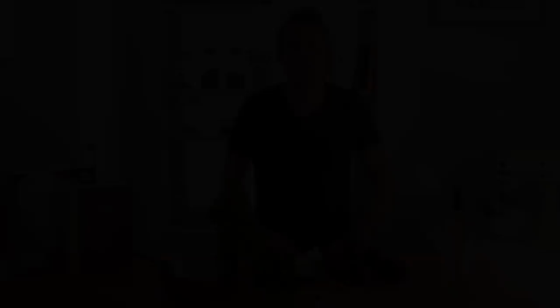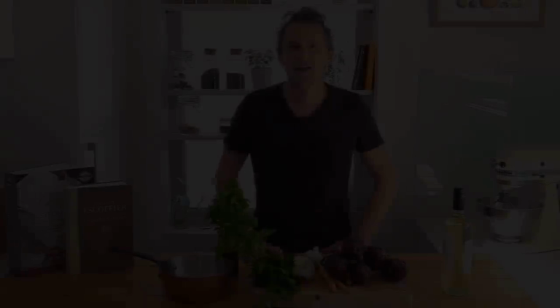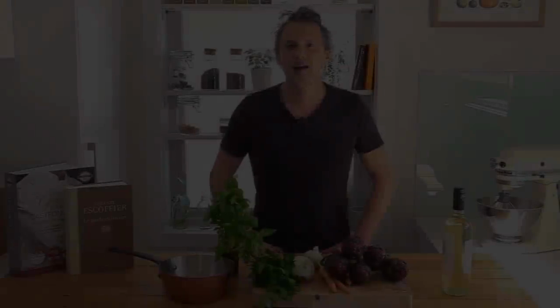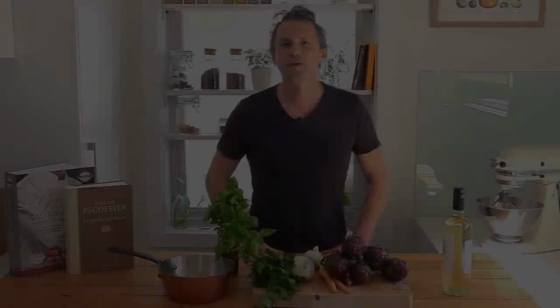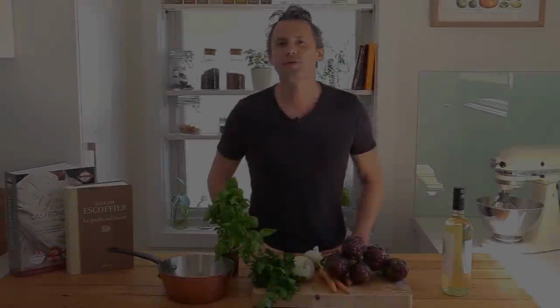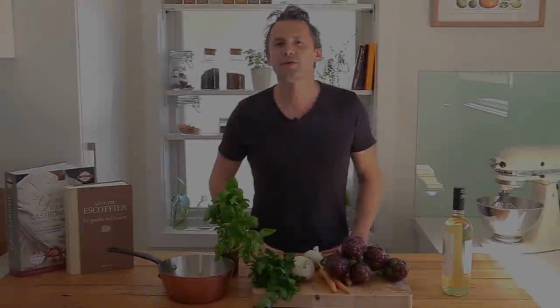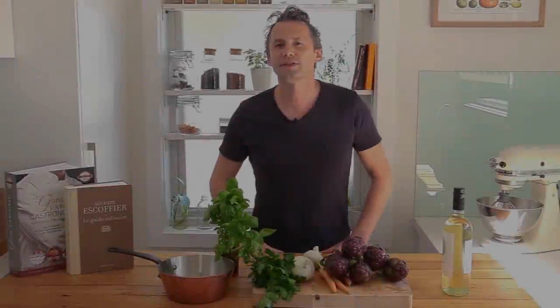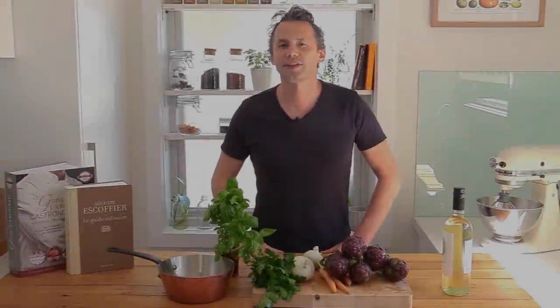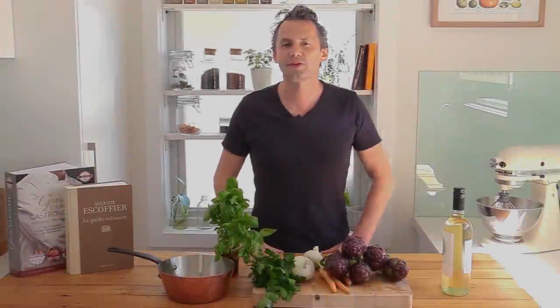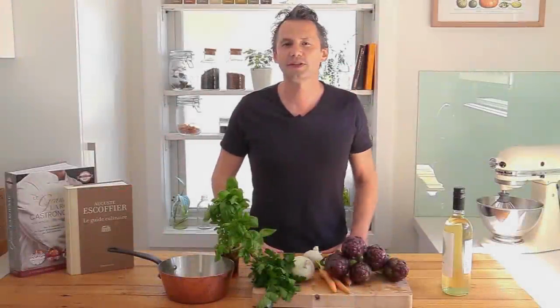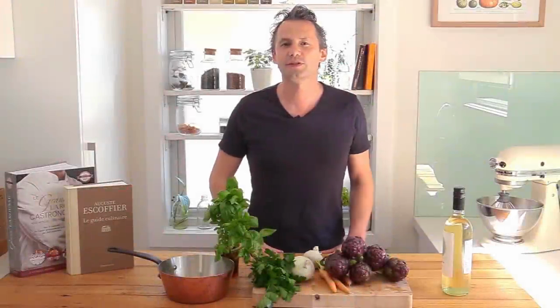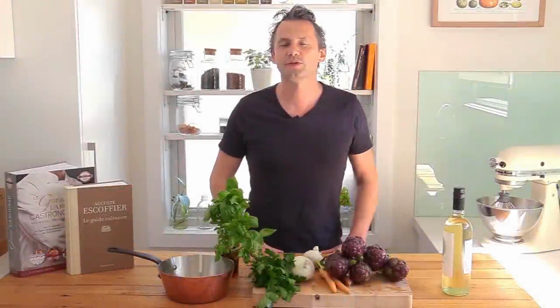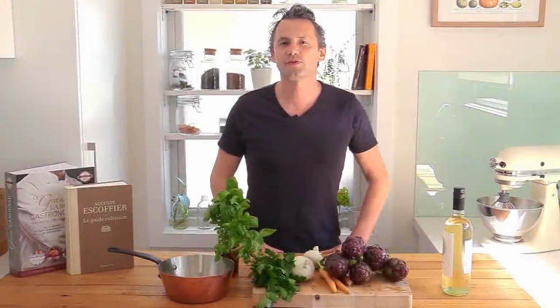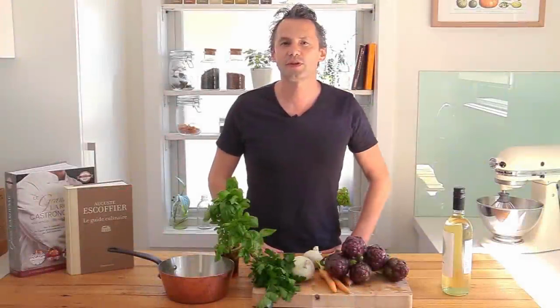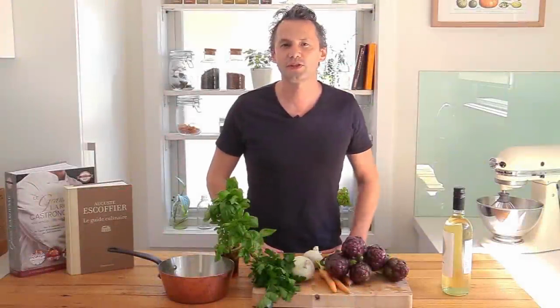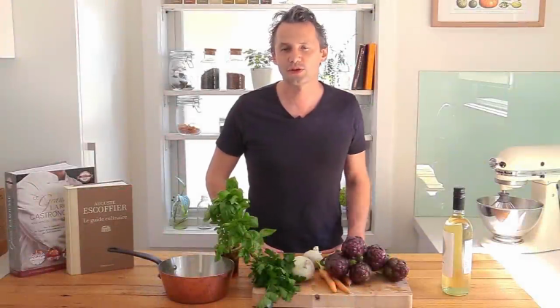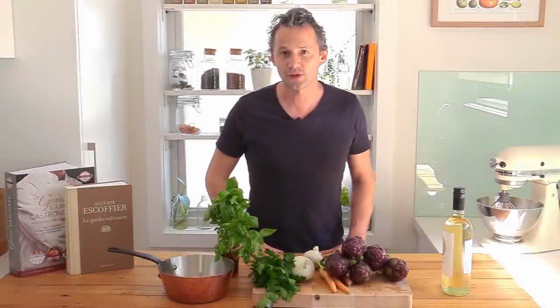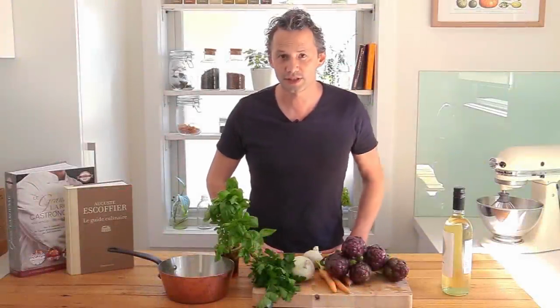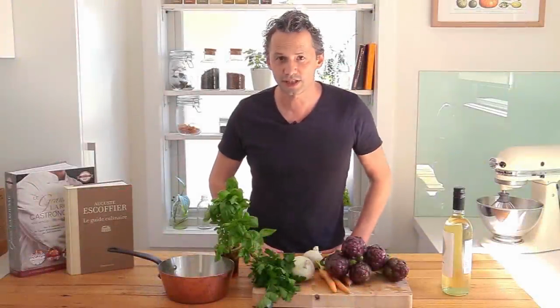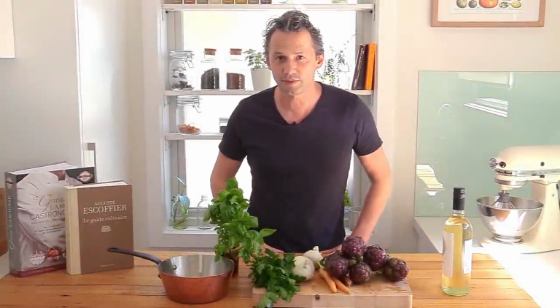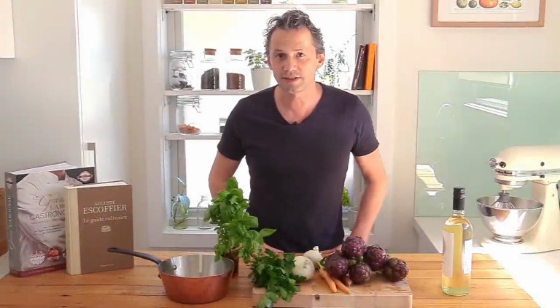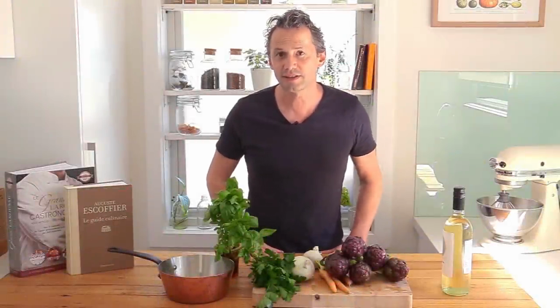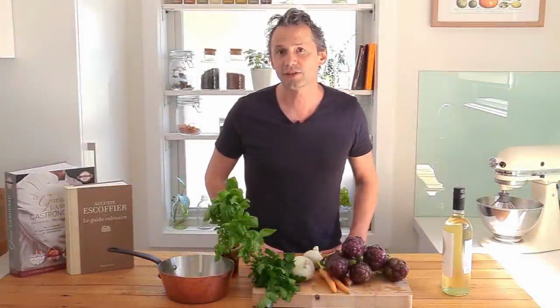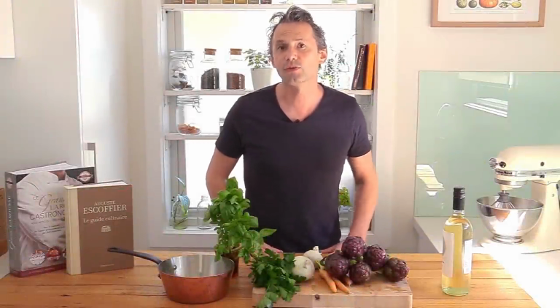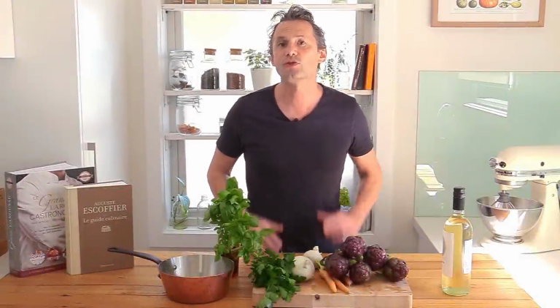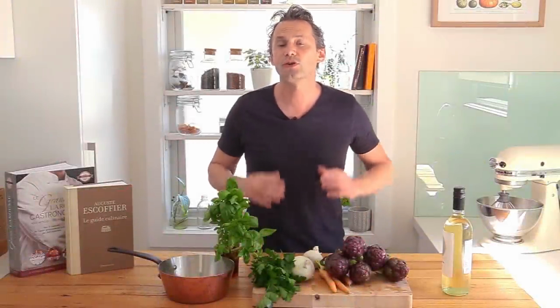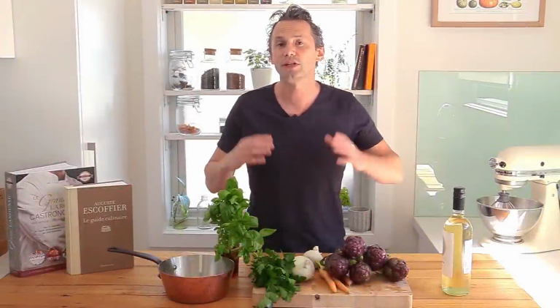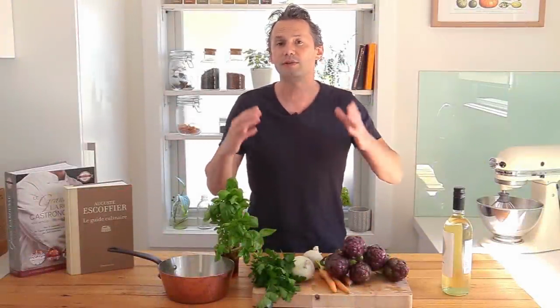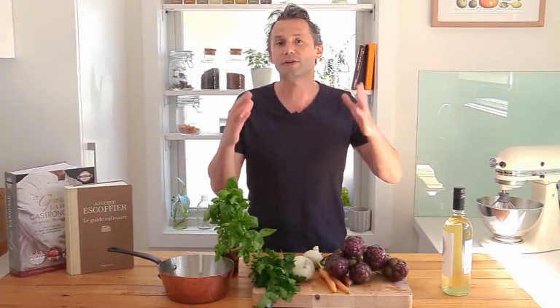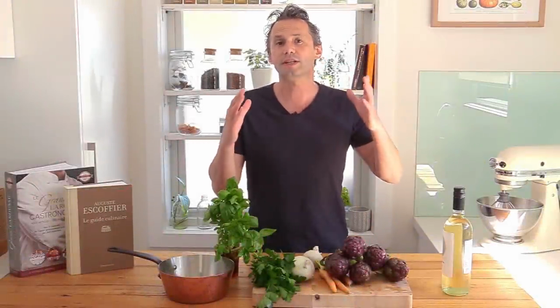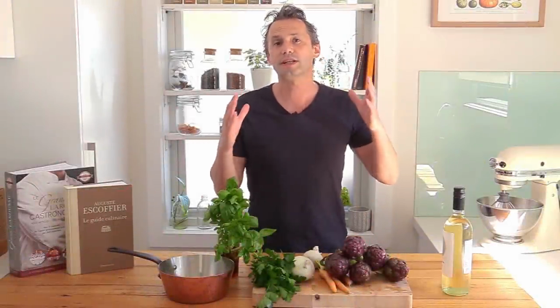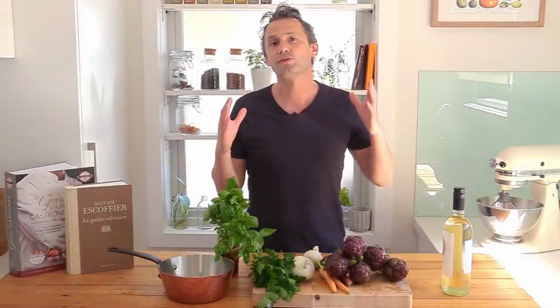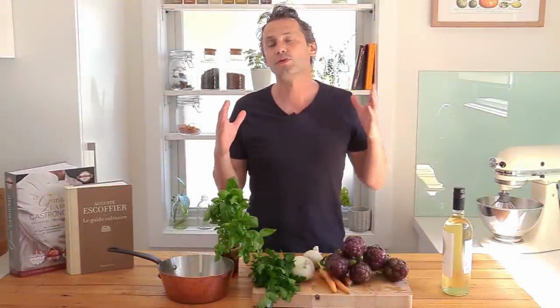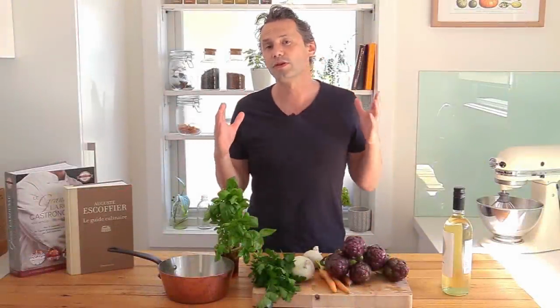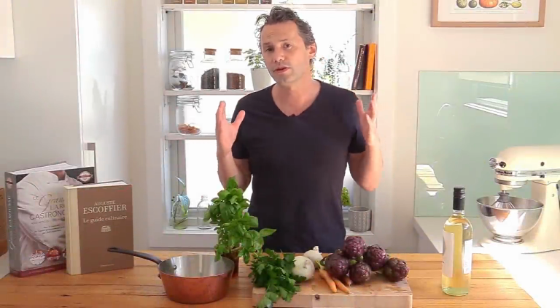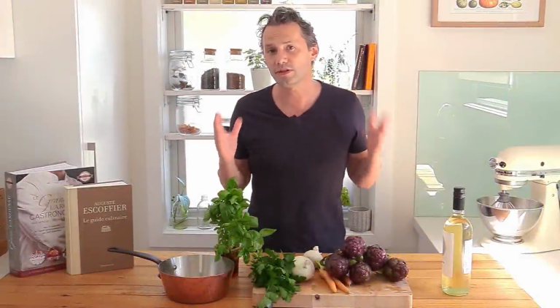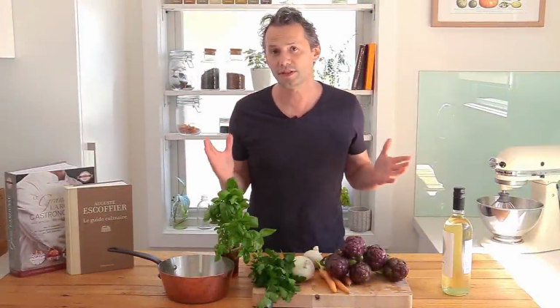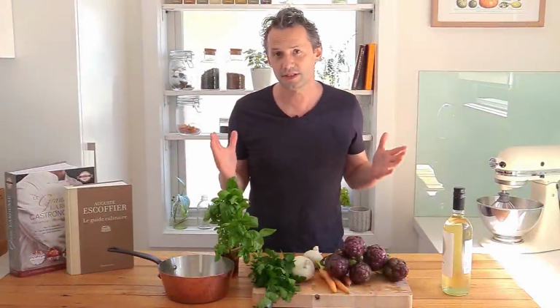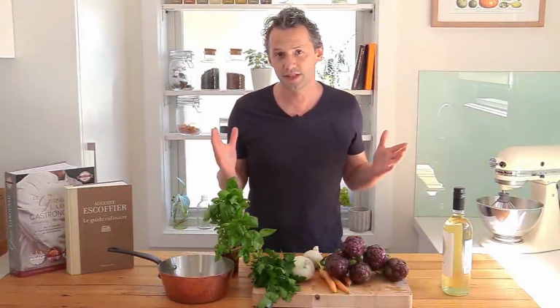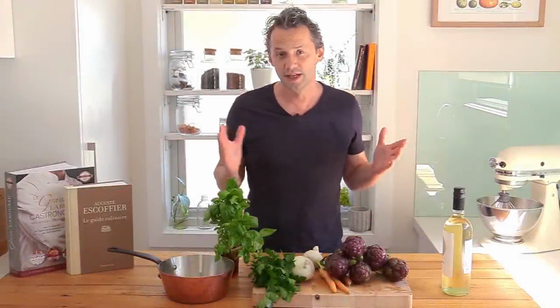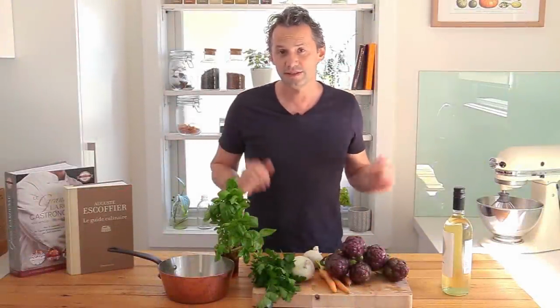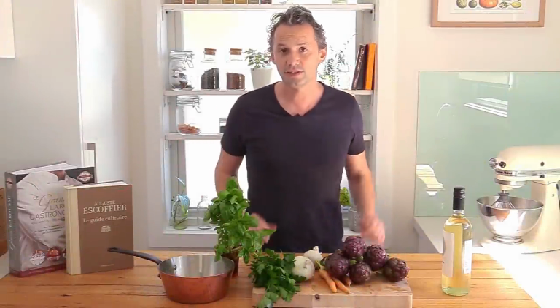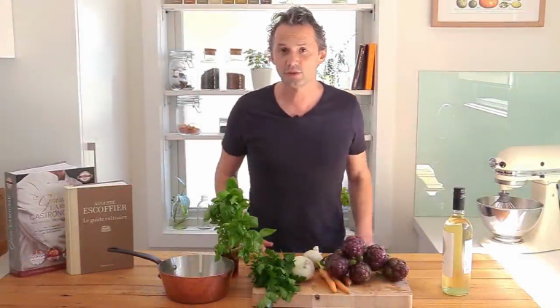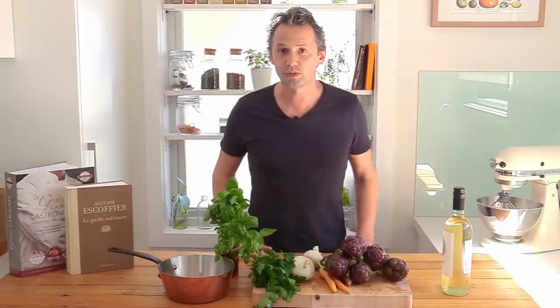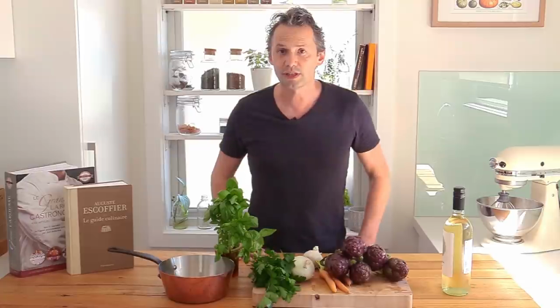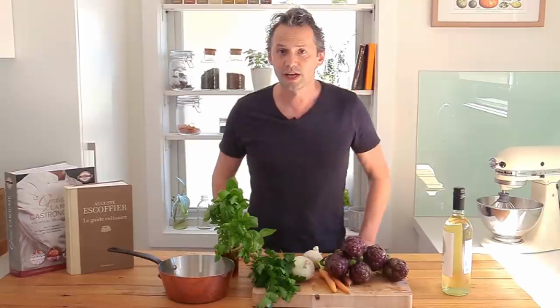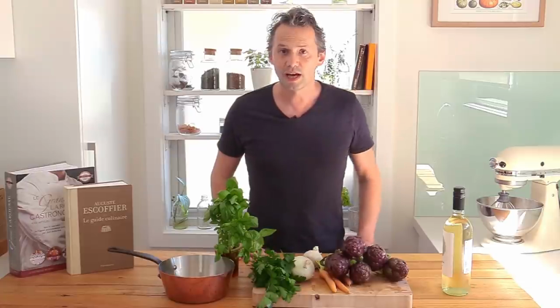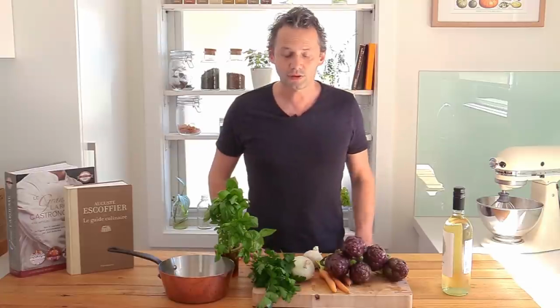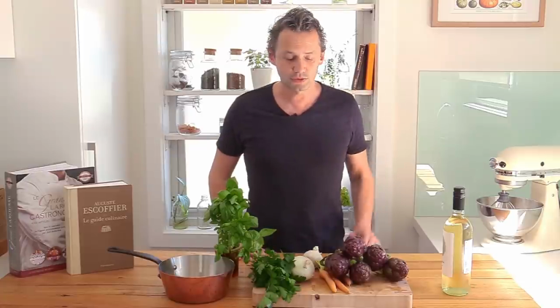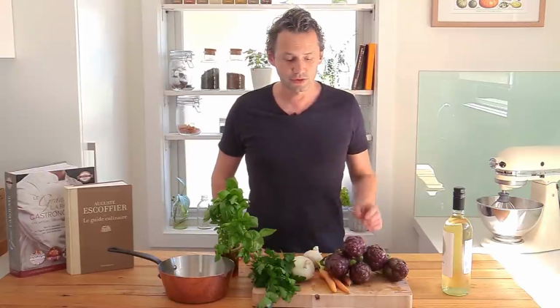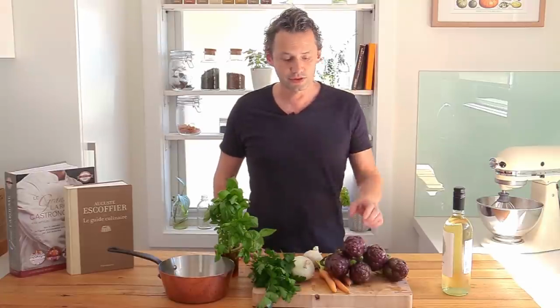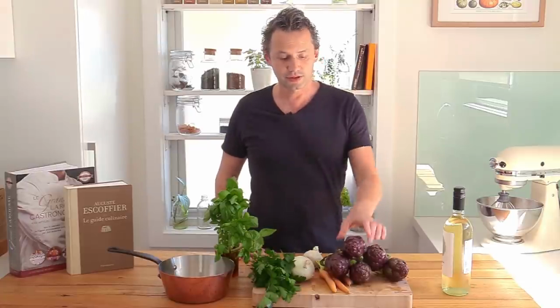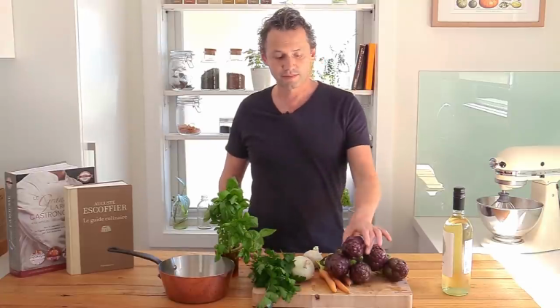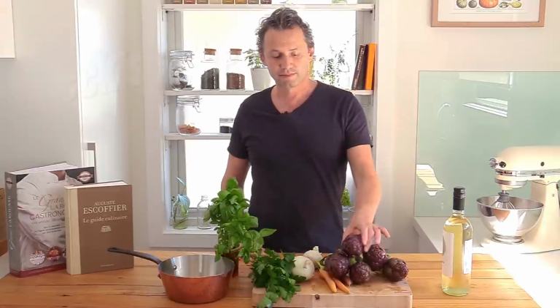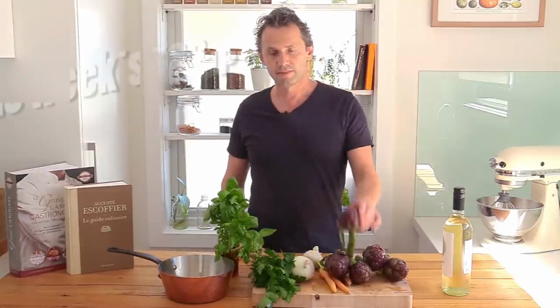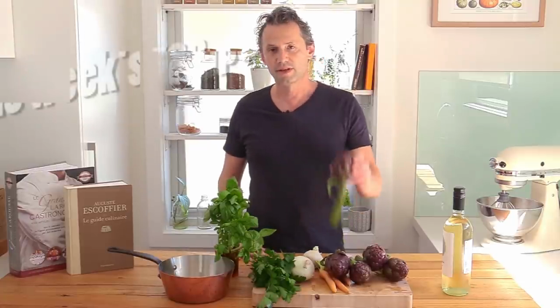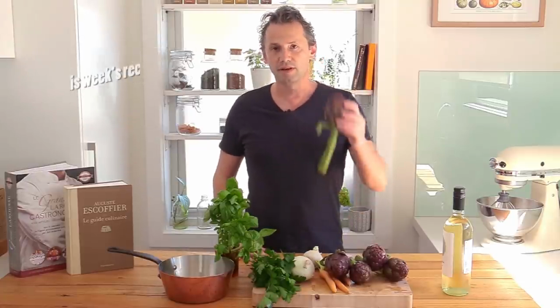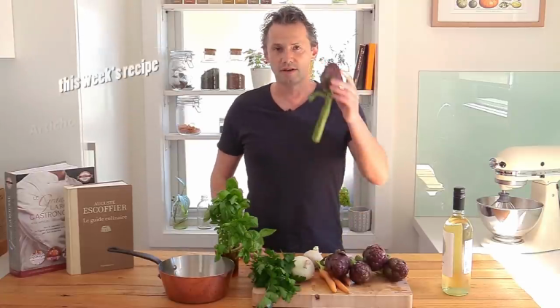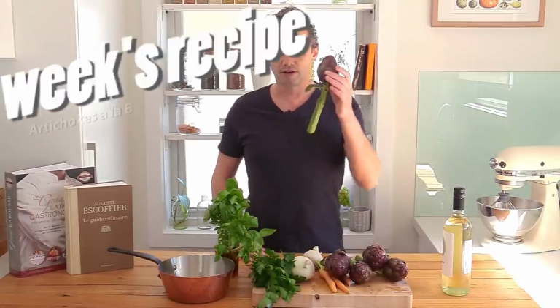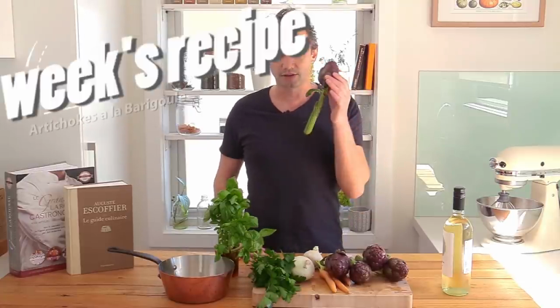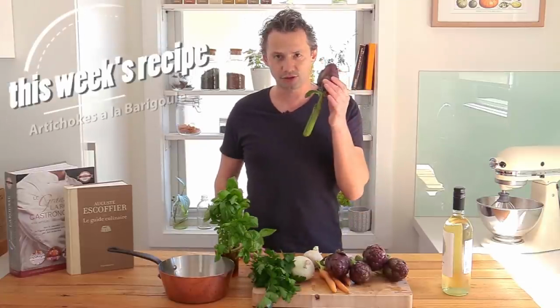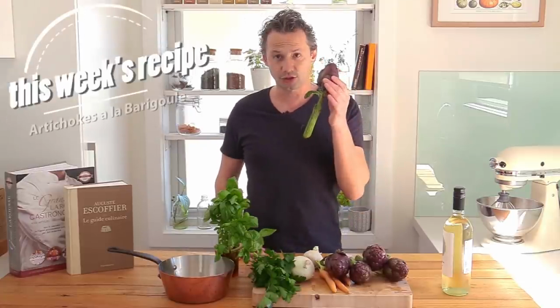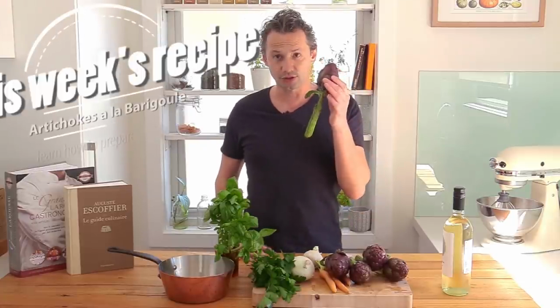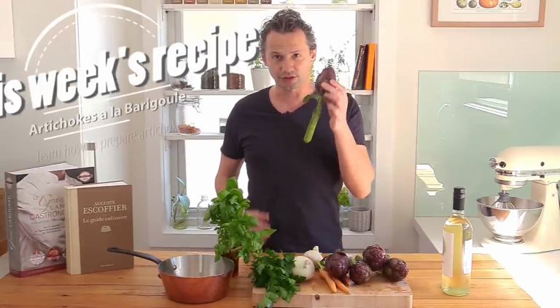Howdy everyone! Stéphane here in the French Cooking Academy, and thanks for joining me again as we're learning this week how to cook artichokes.